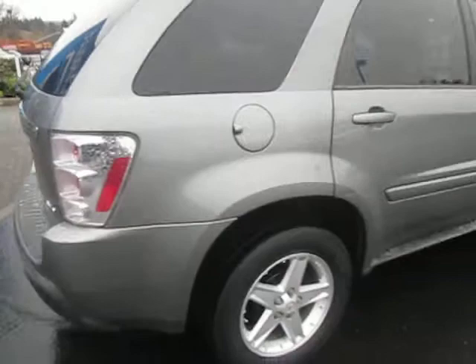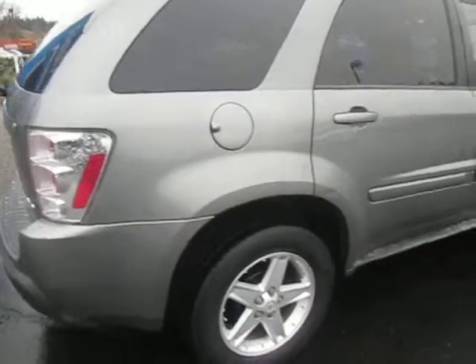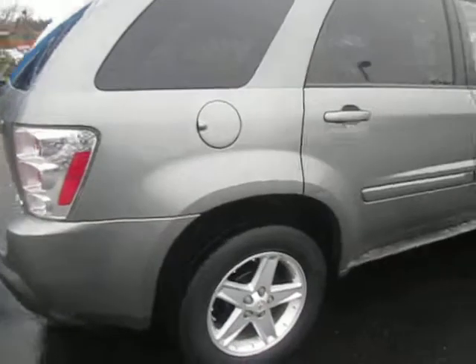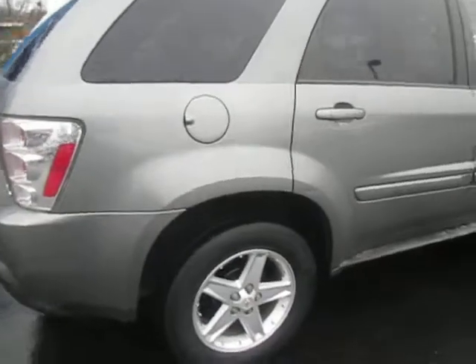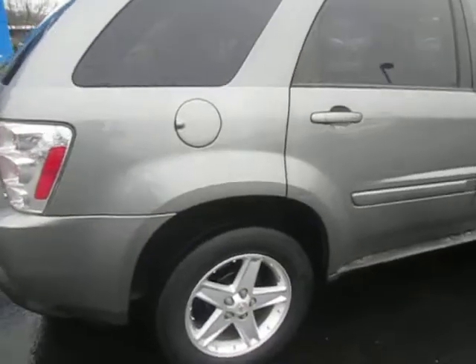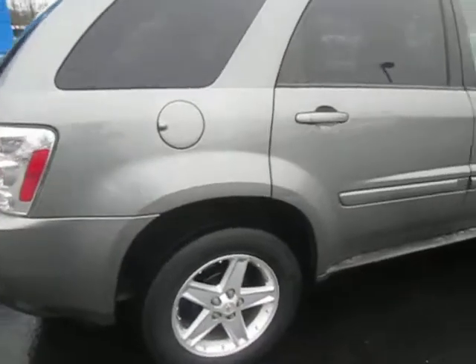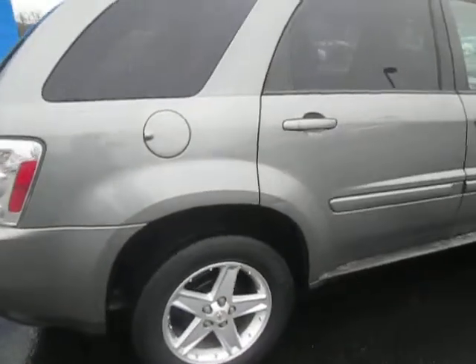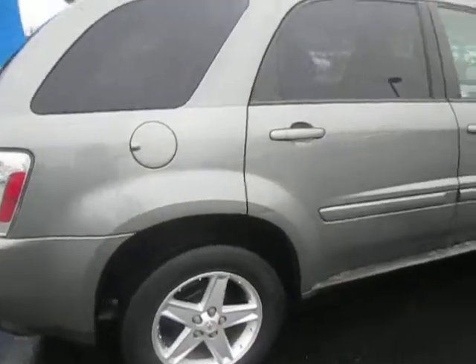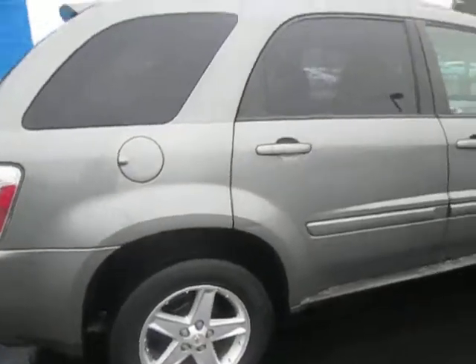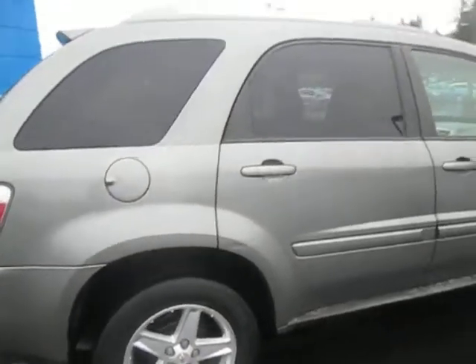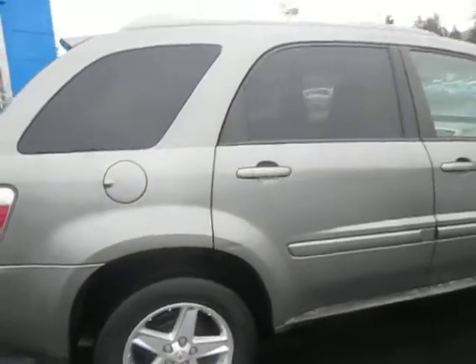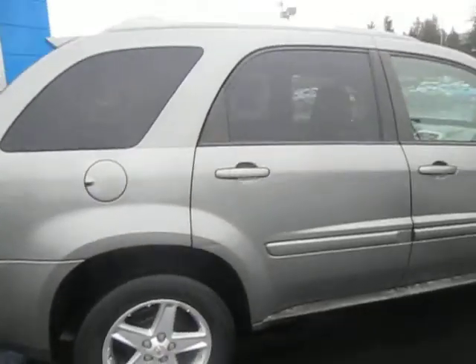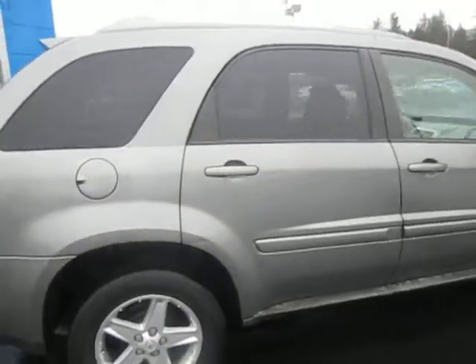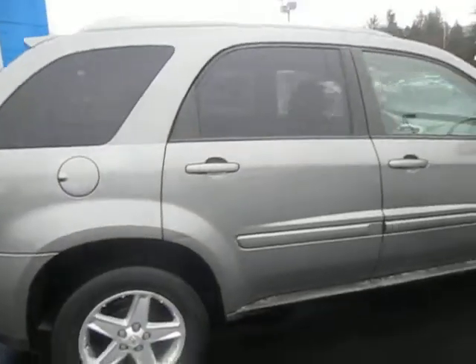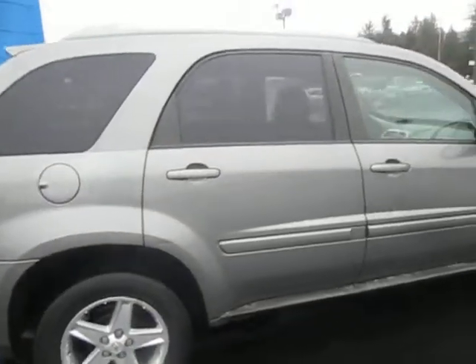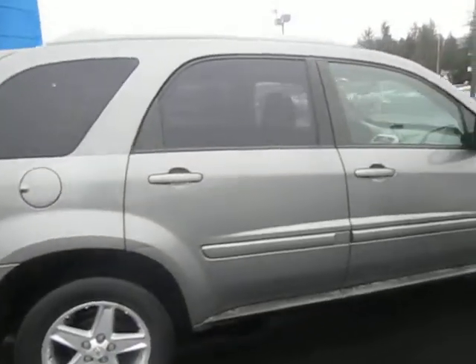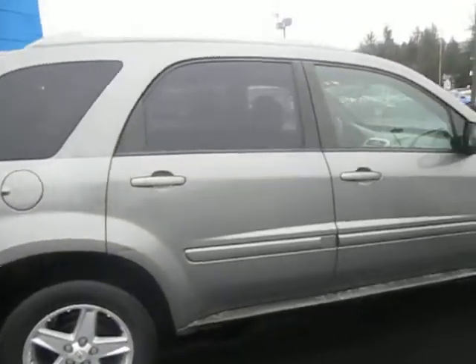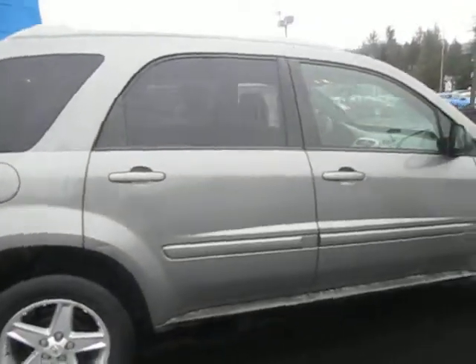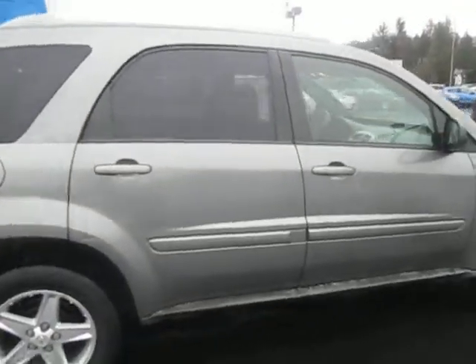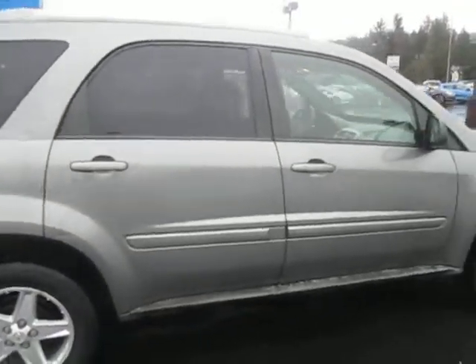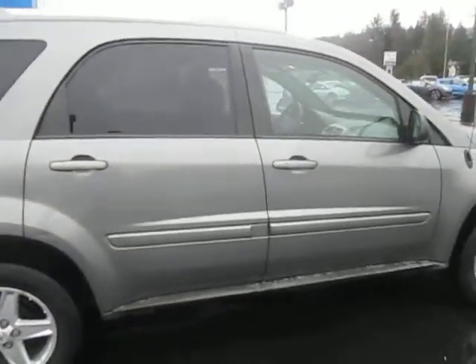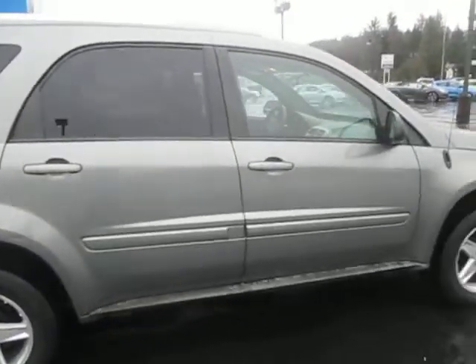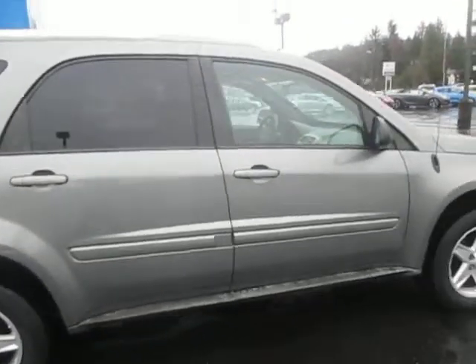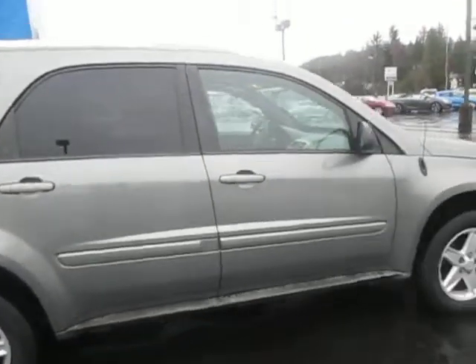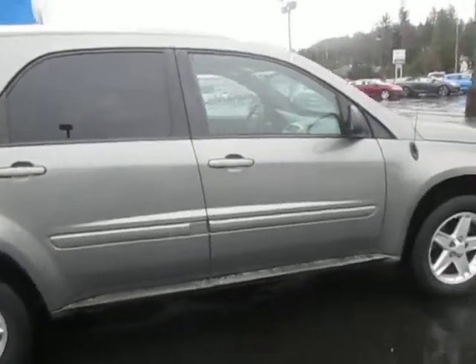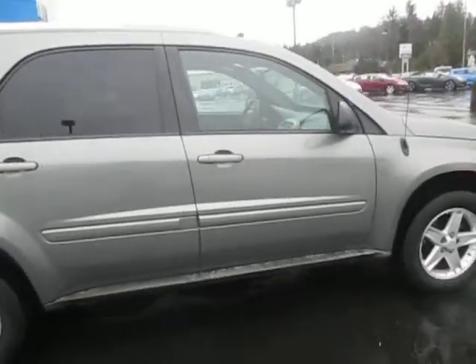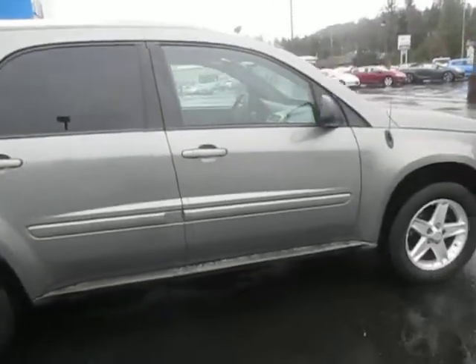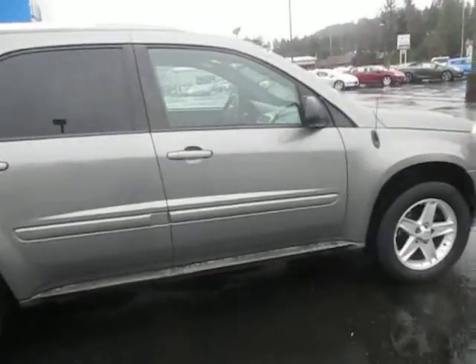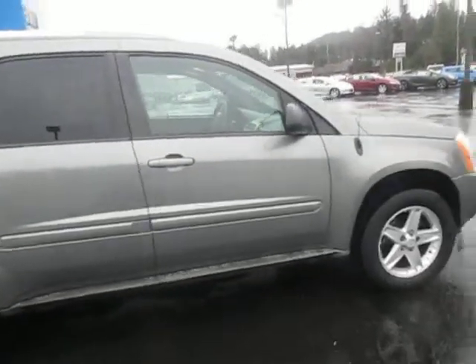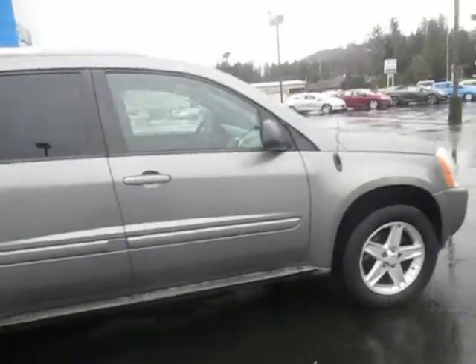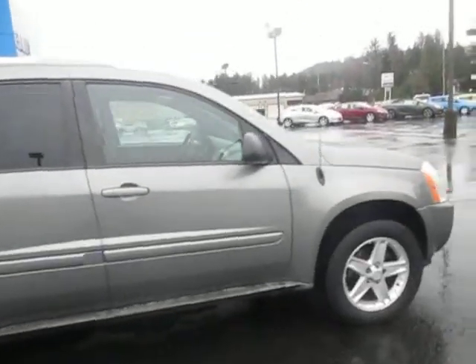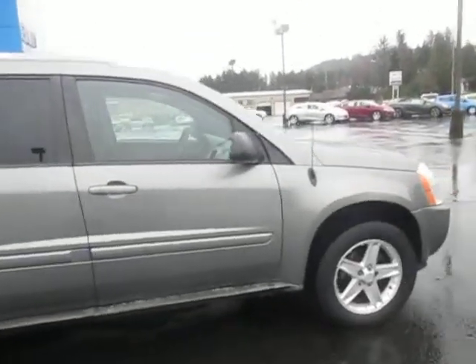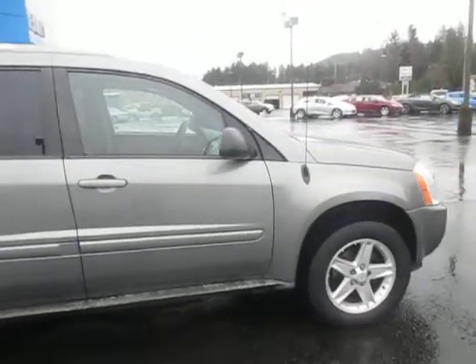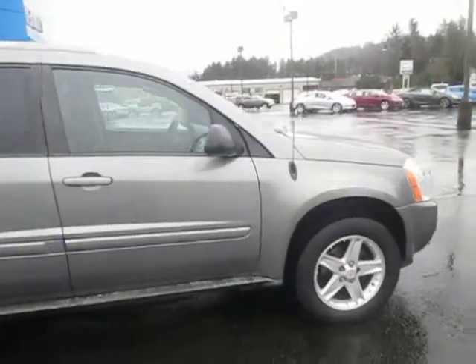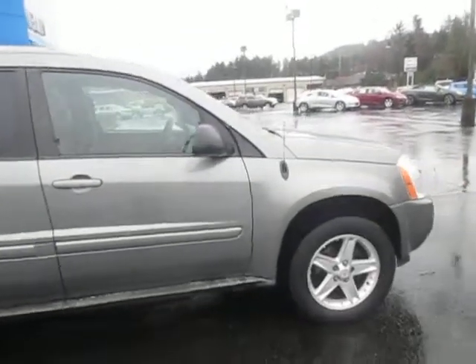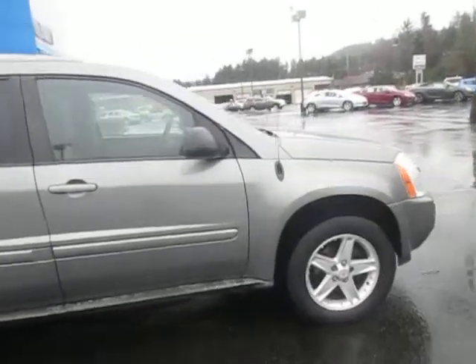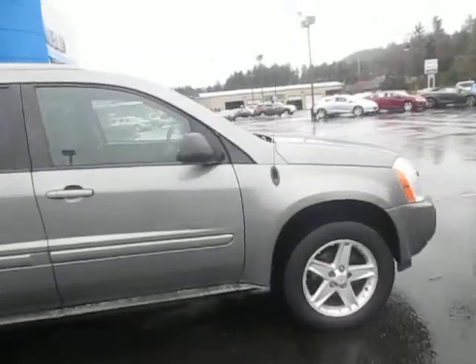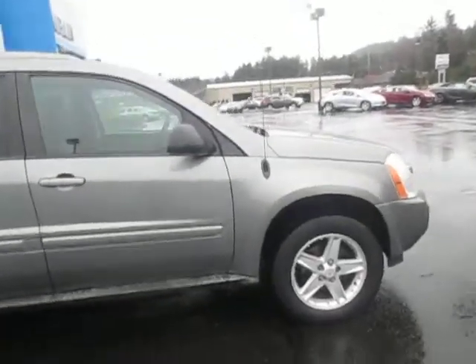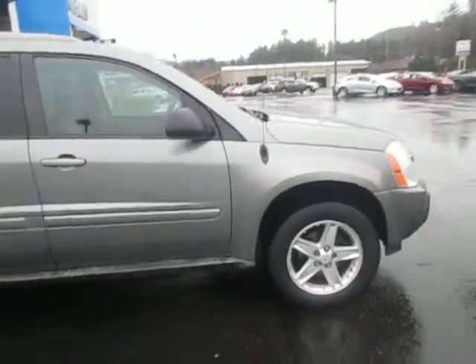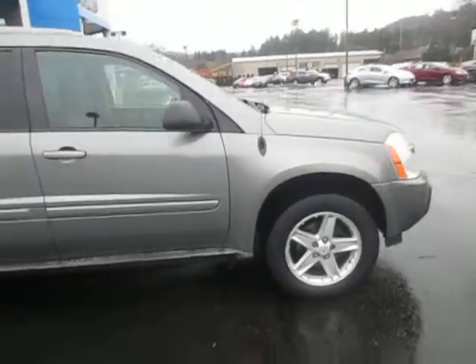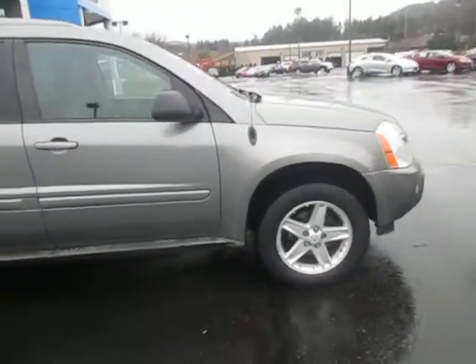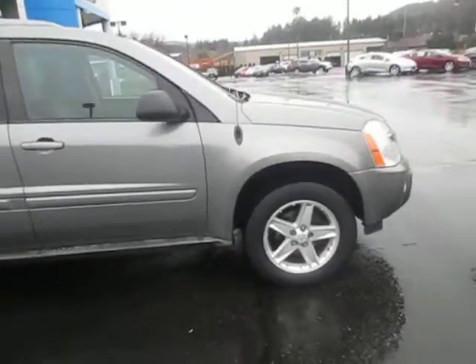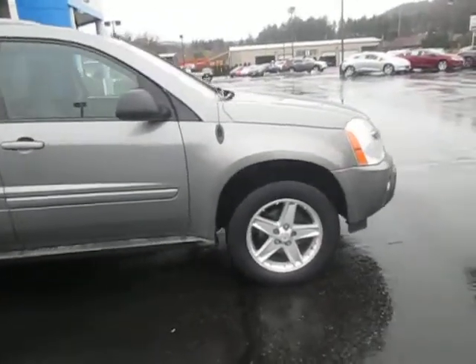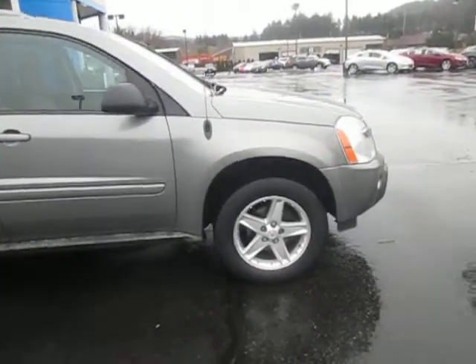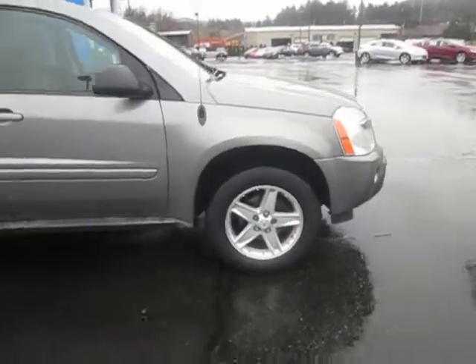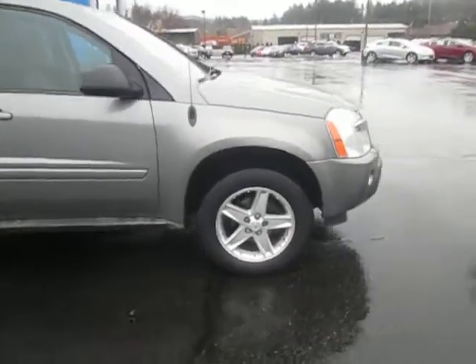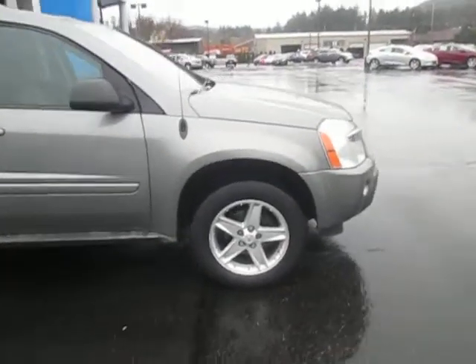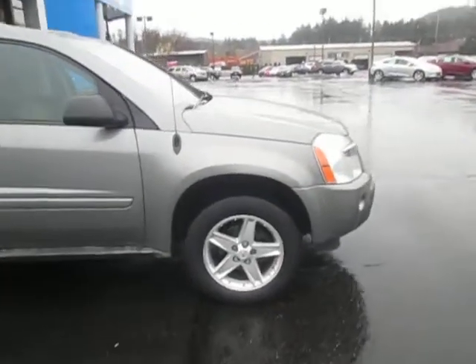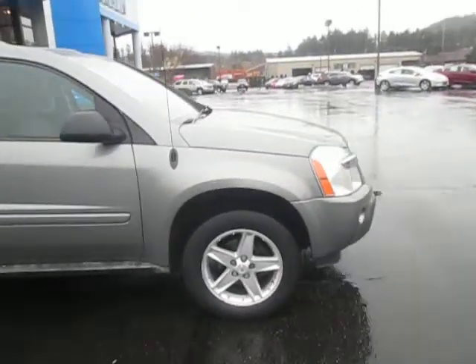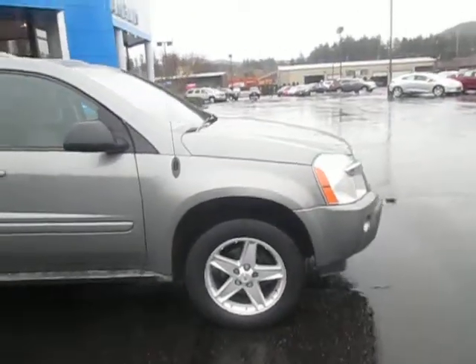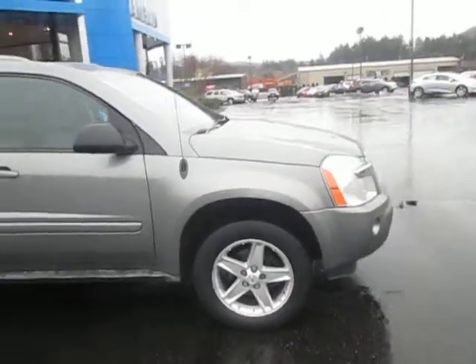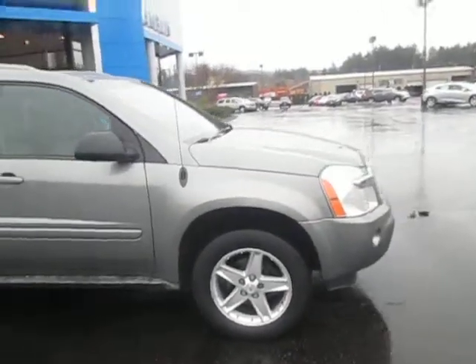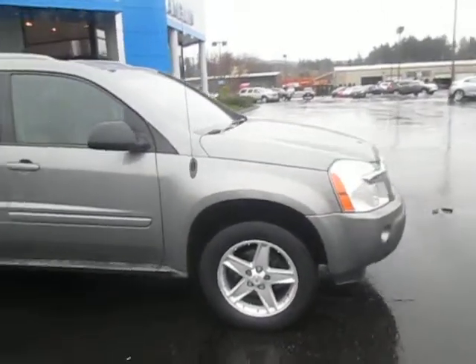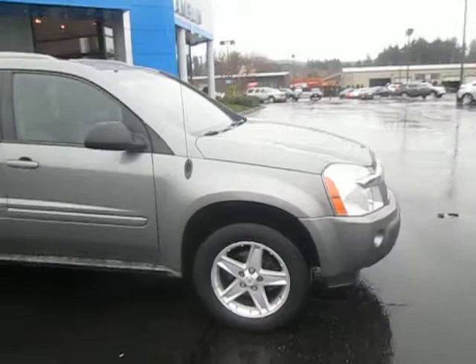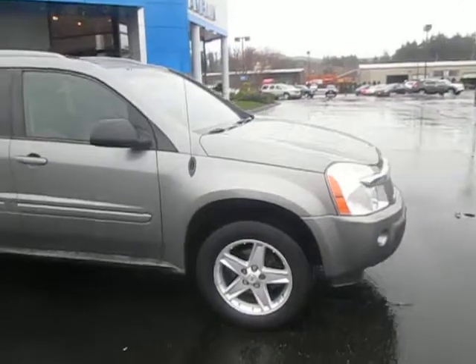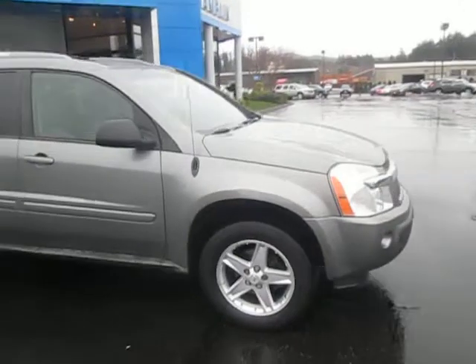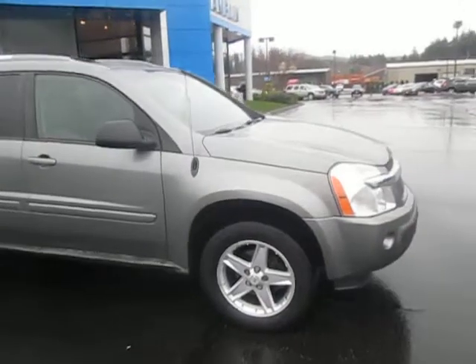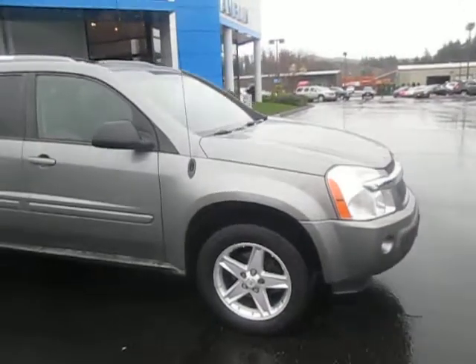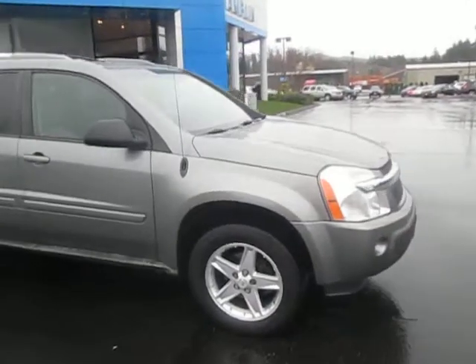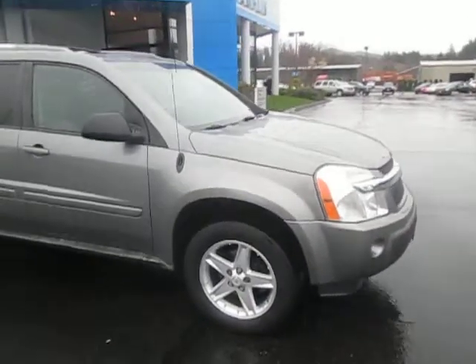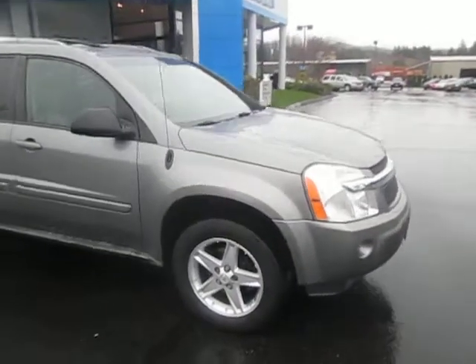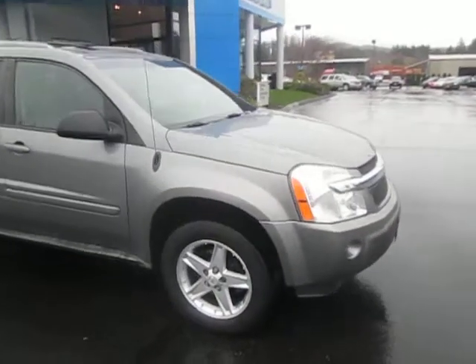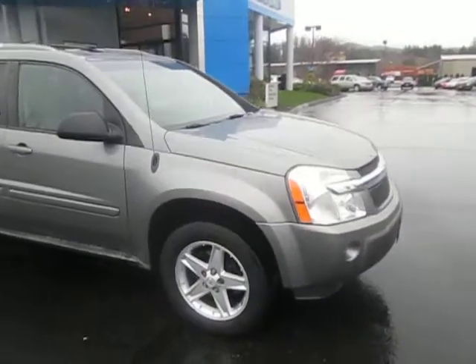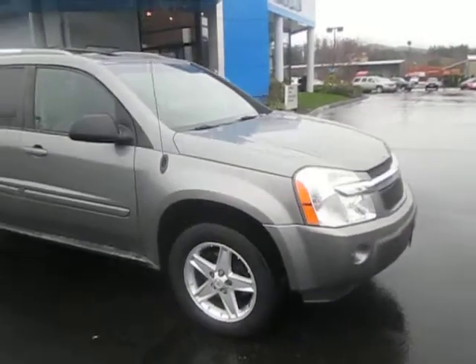You'll be able to drive on this bad boy. So yeah, that's our 2005 Chevy Equinox.